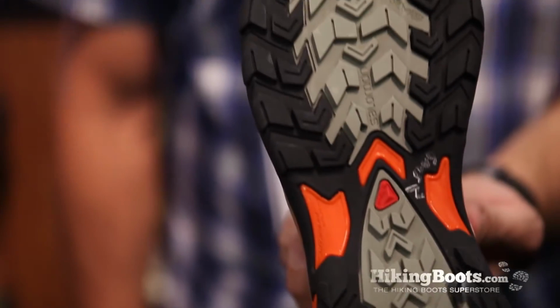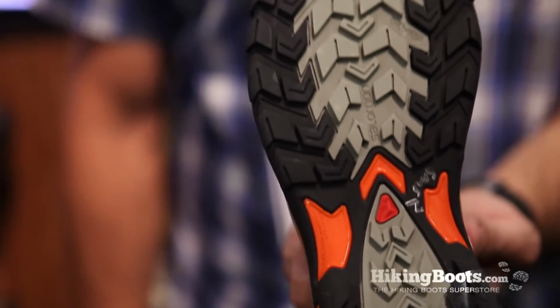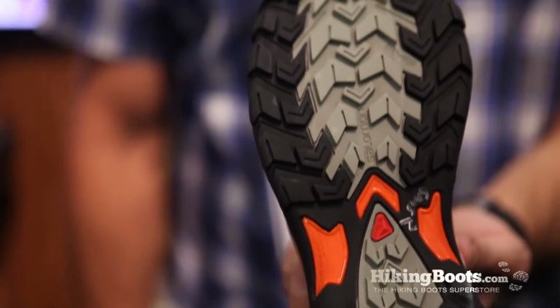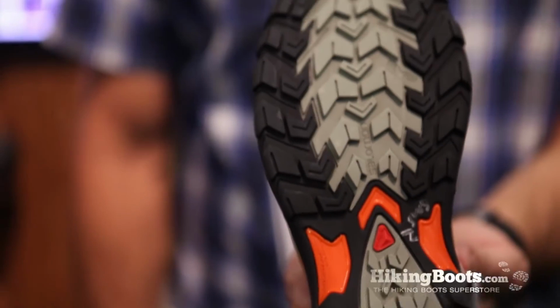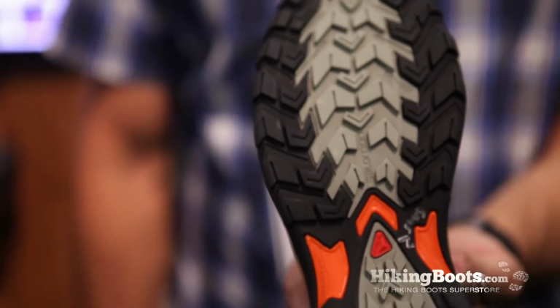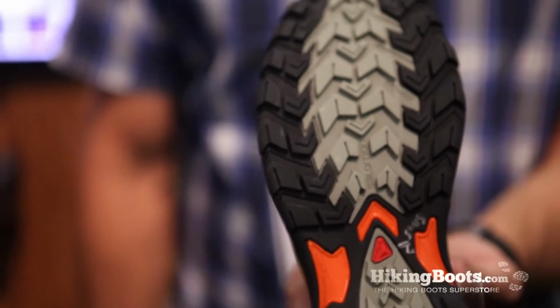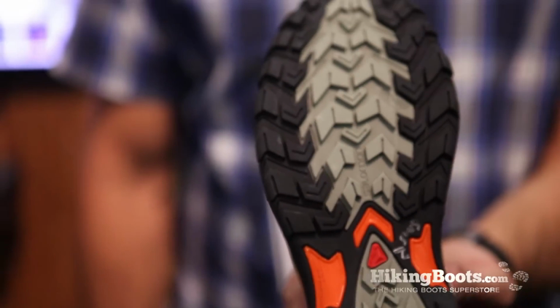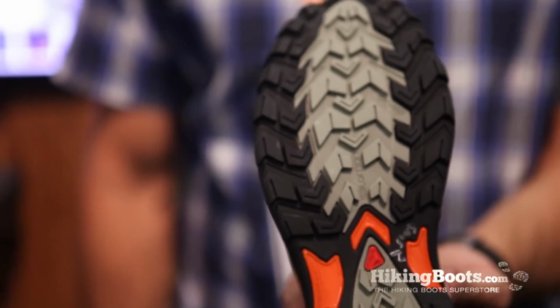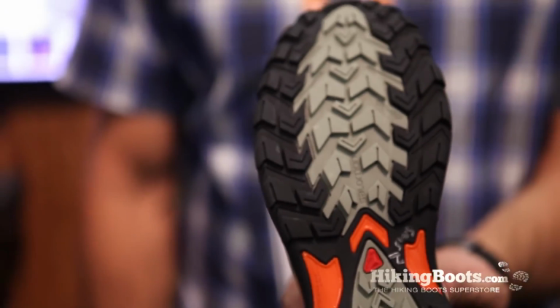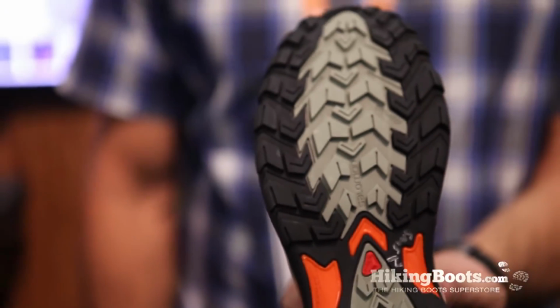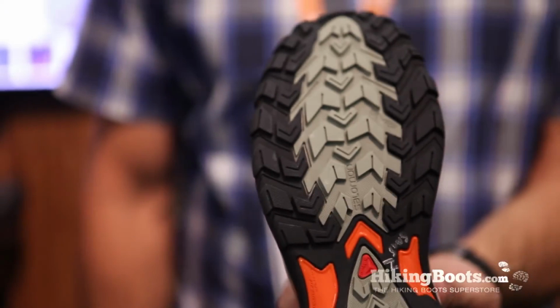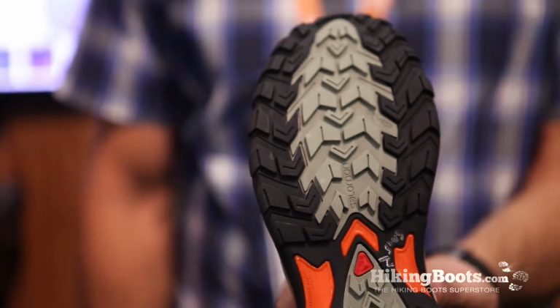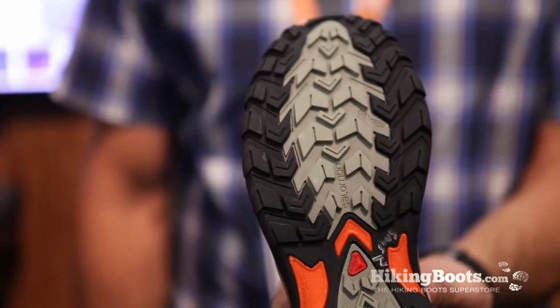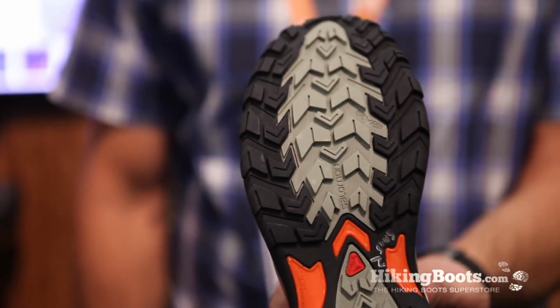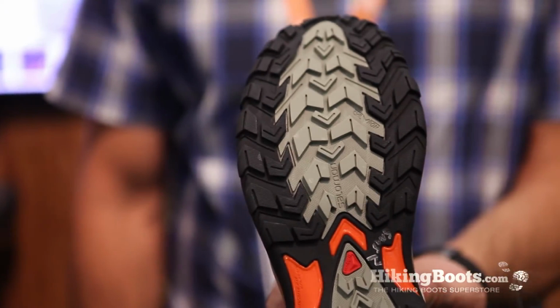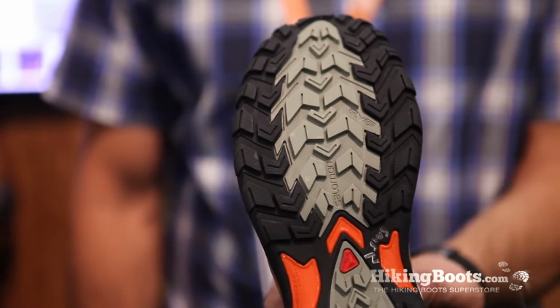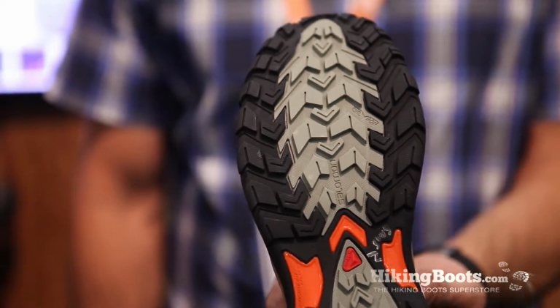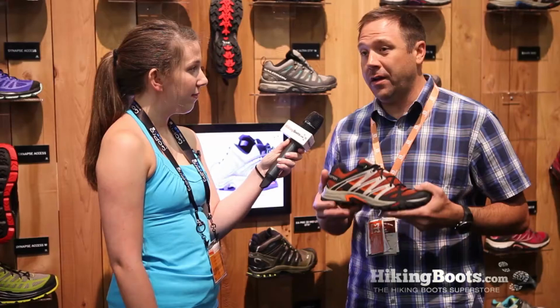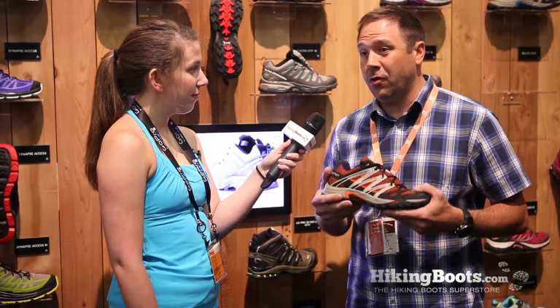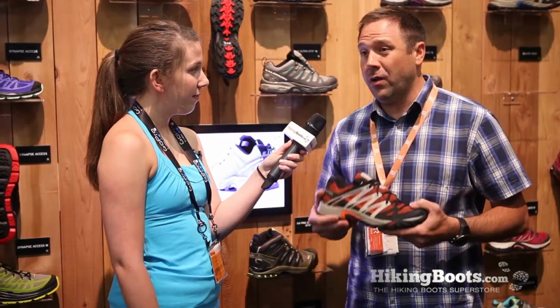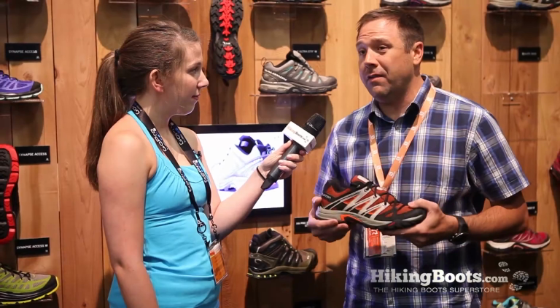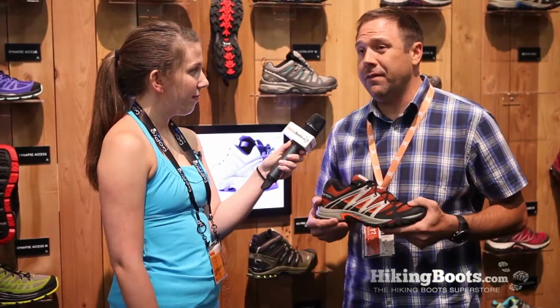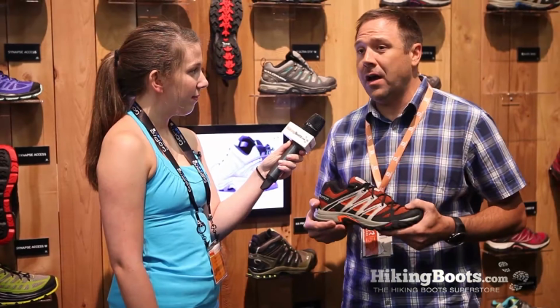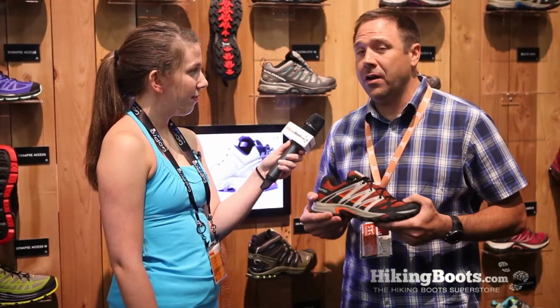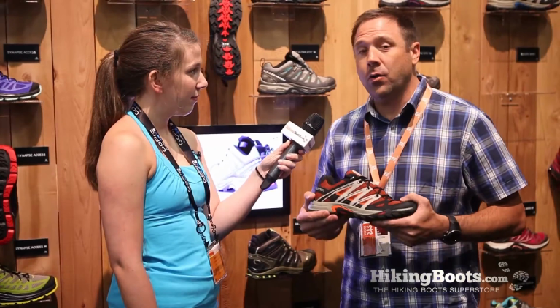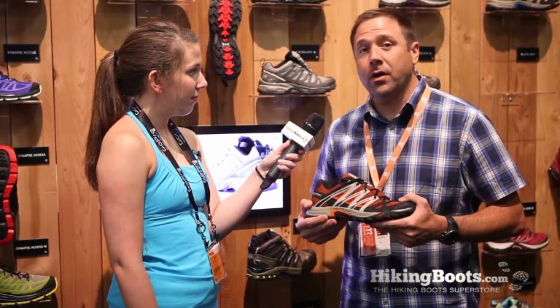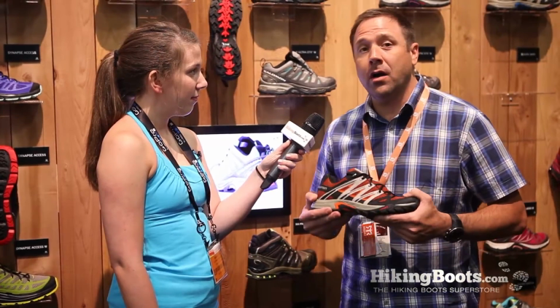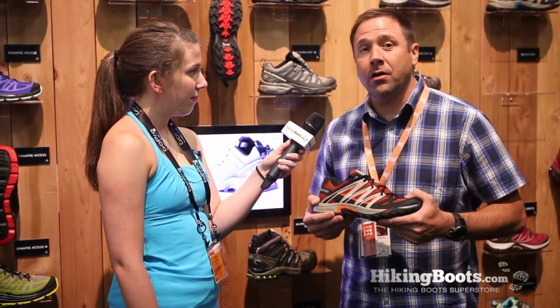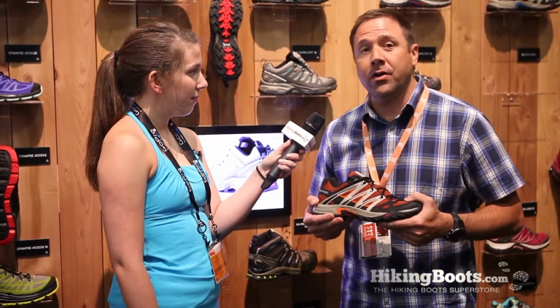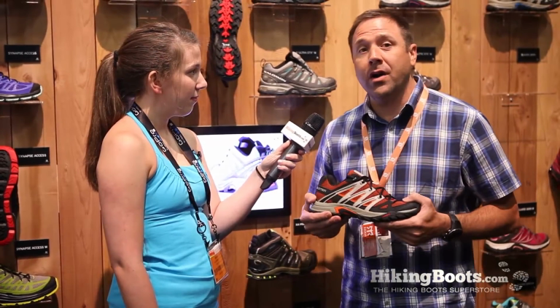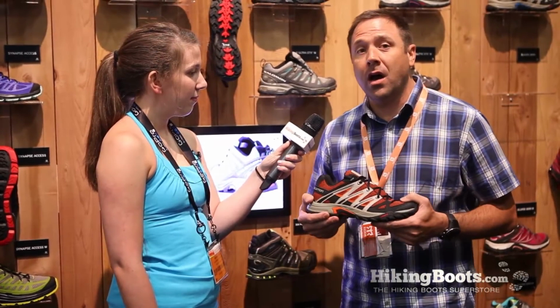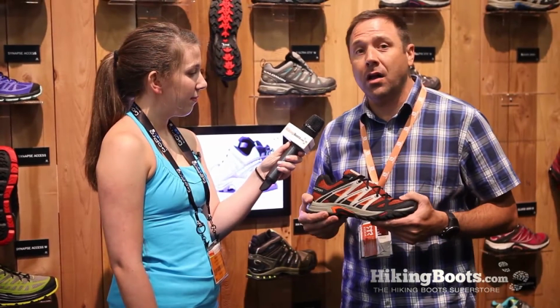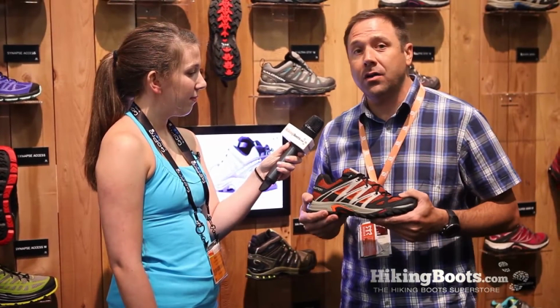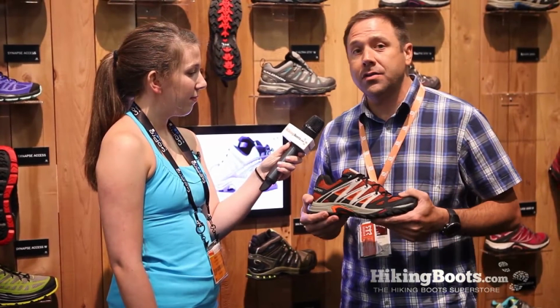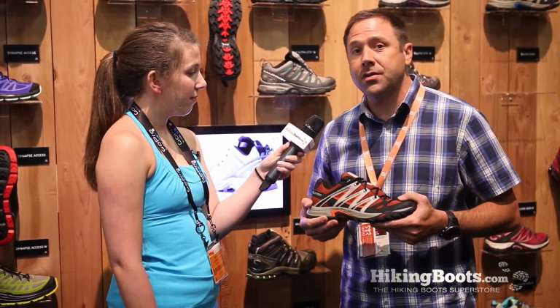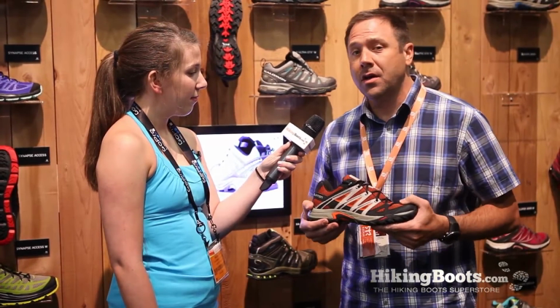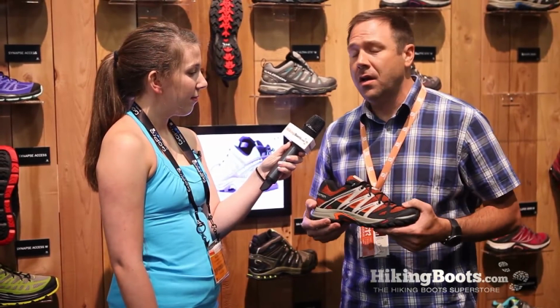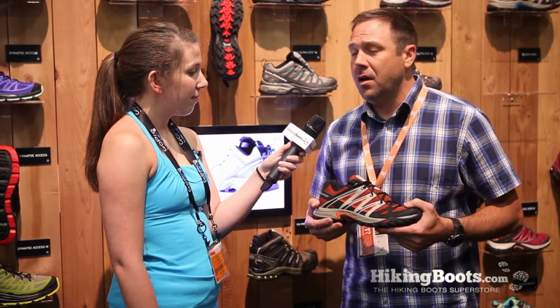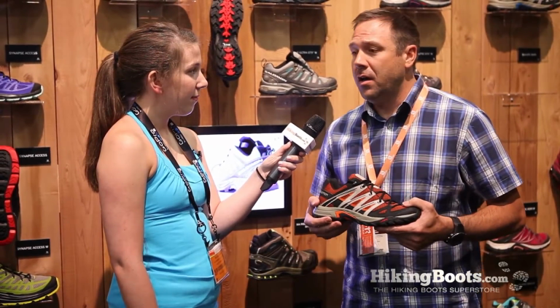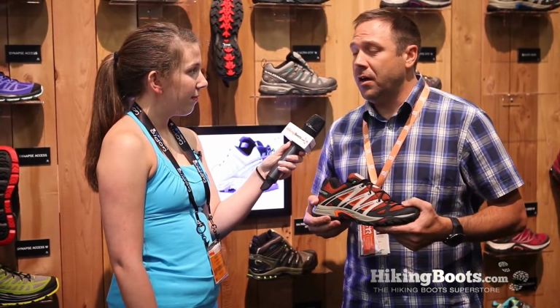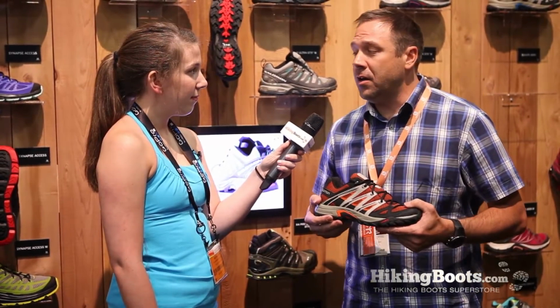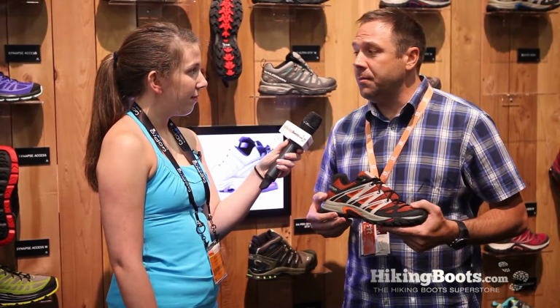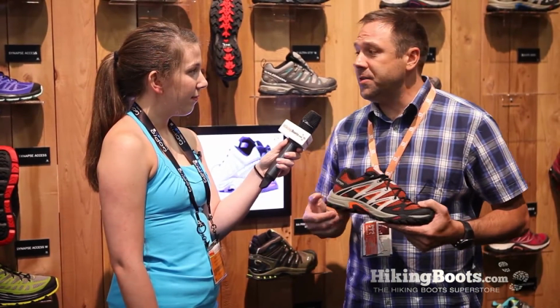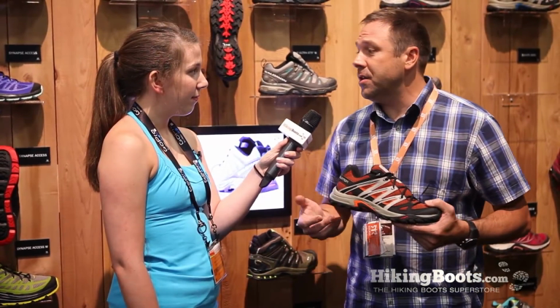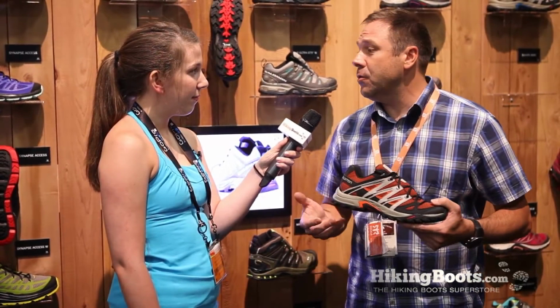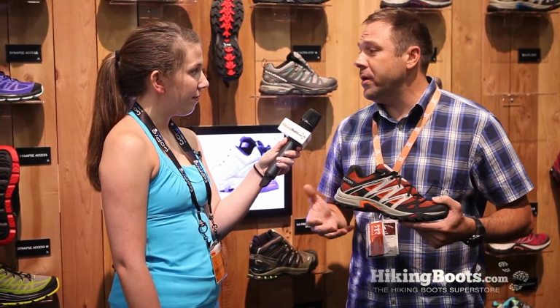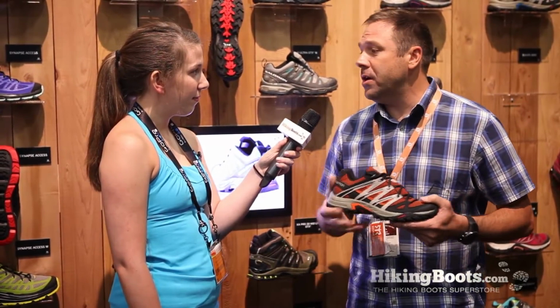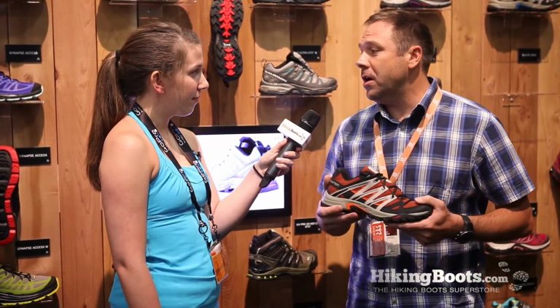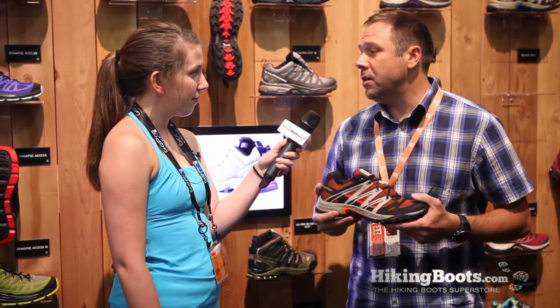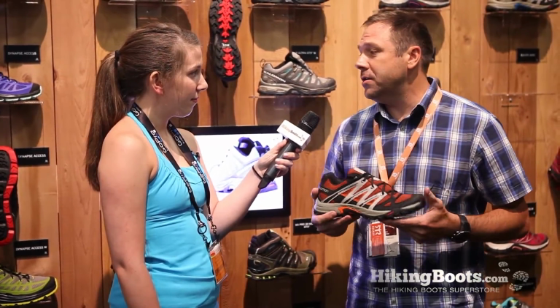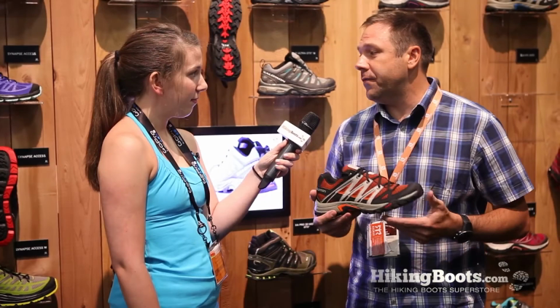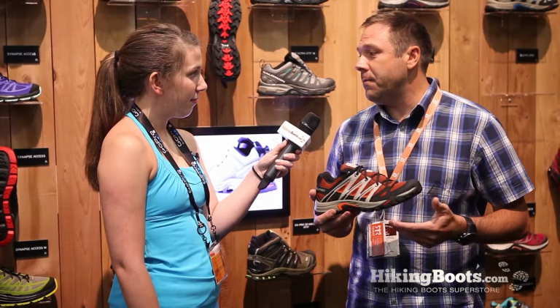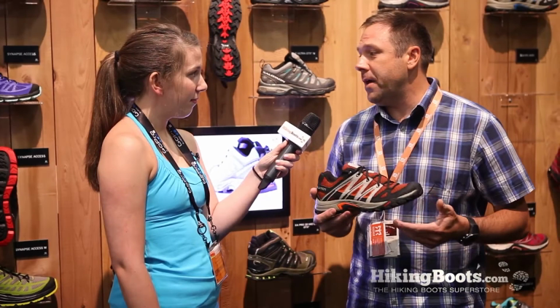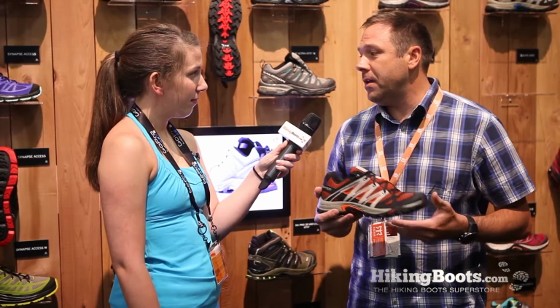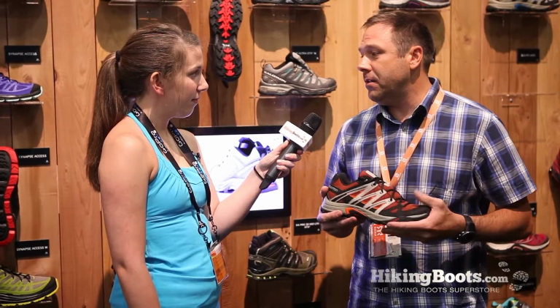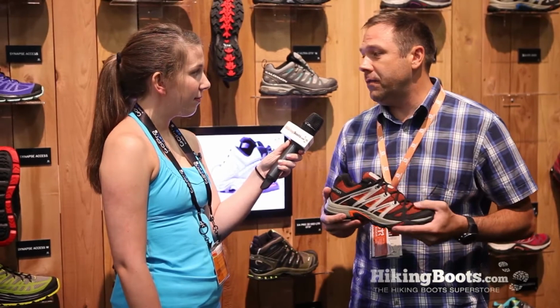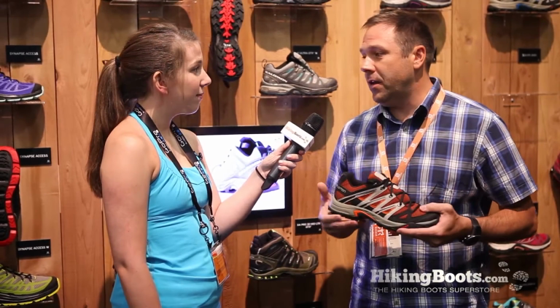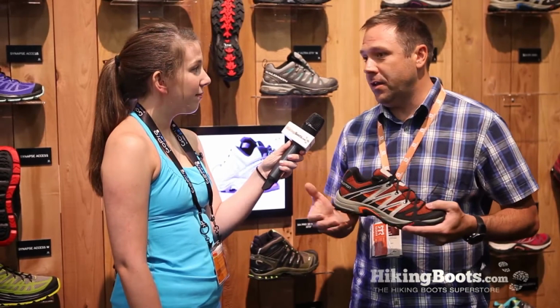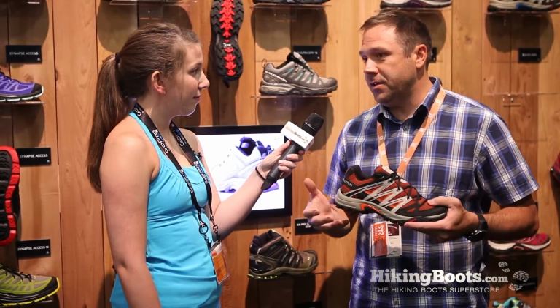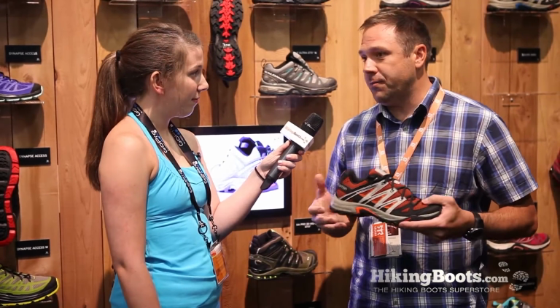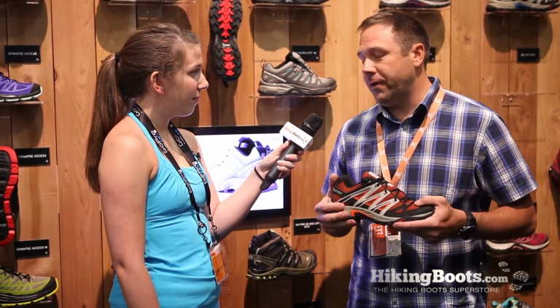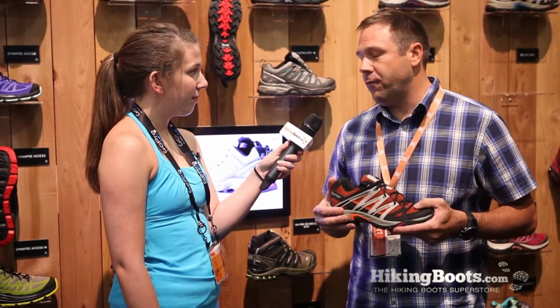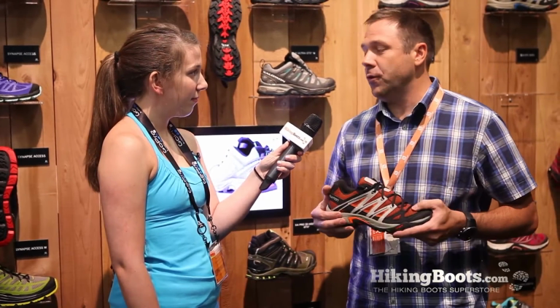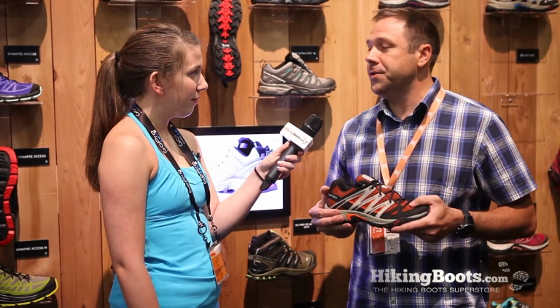It's a very durable shoe and a great value at $100. It comes in three colors for men in Spring 2014.